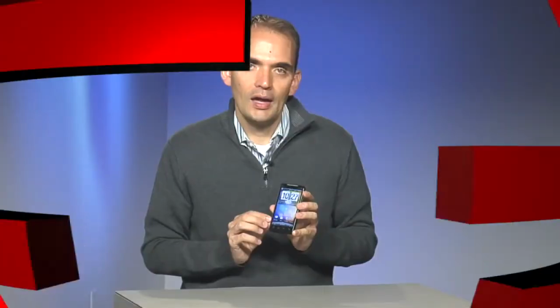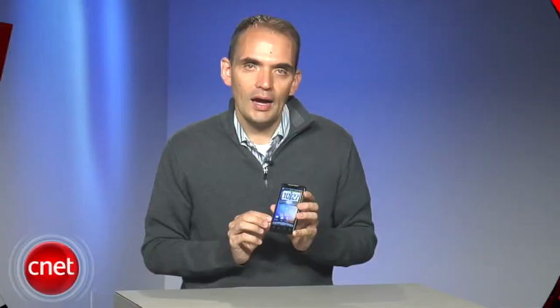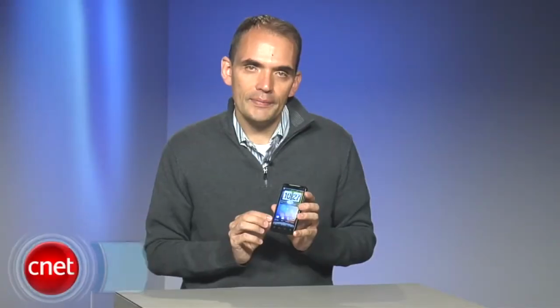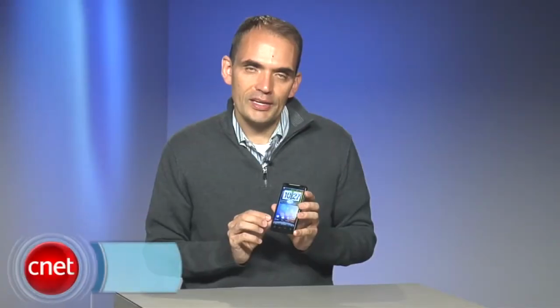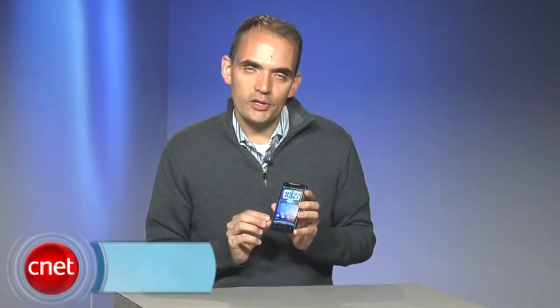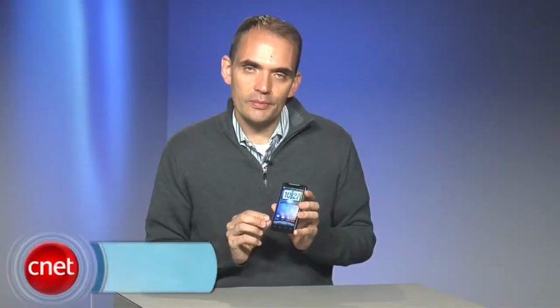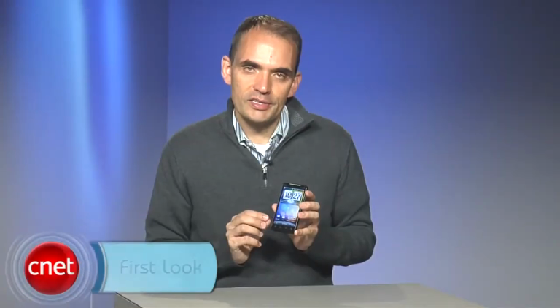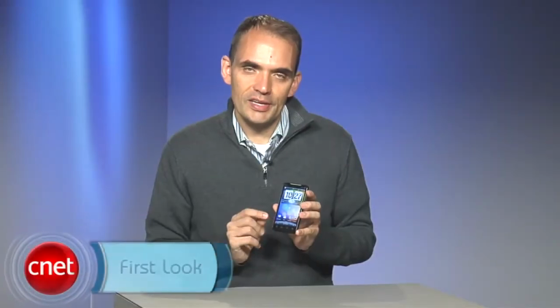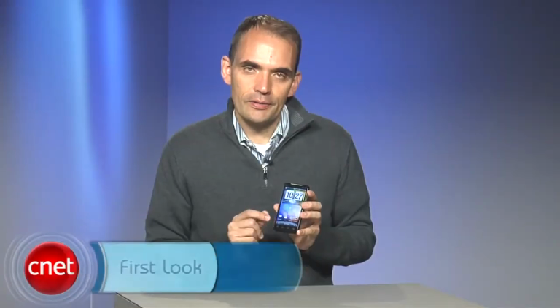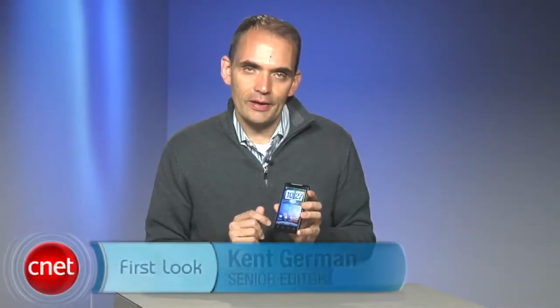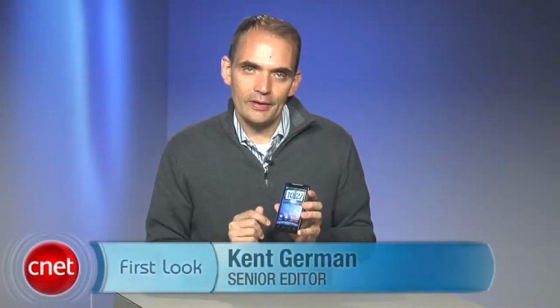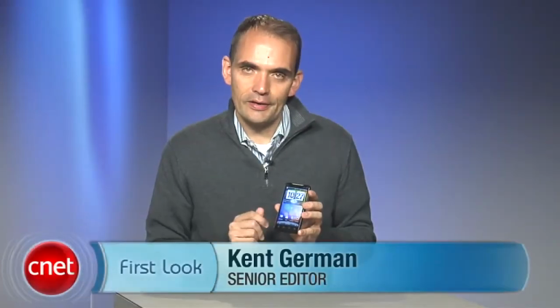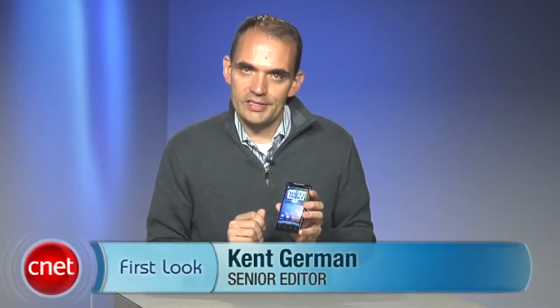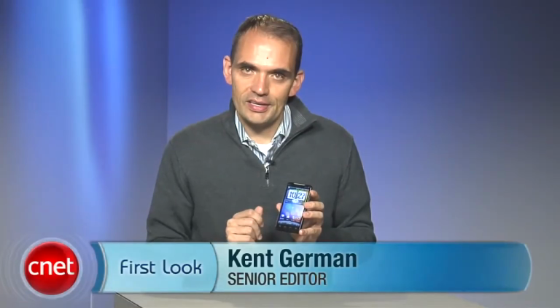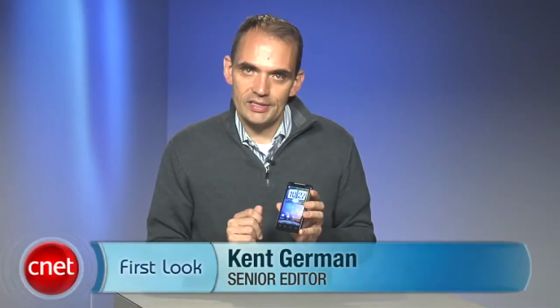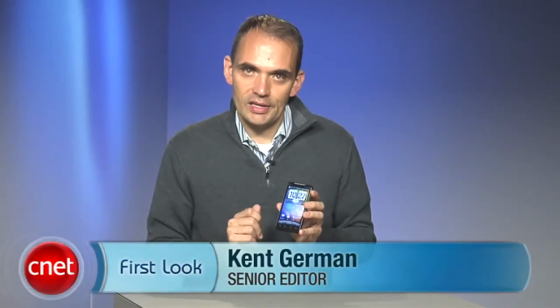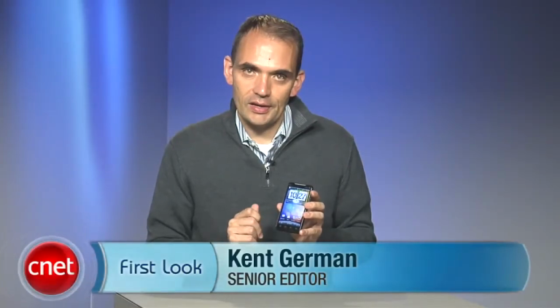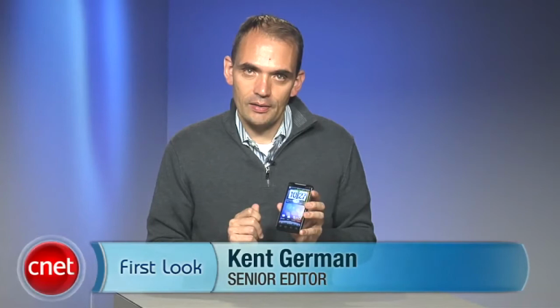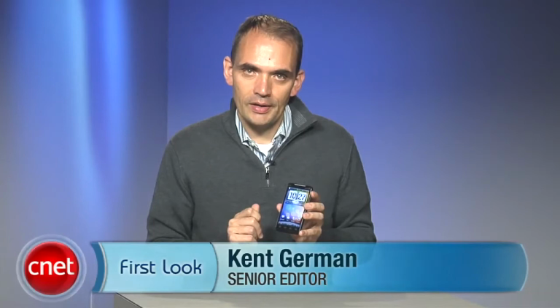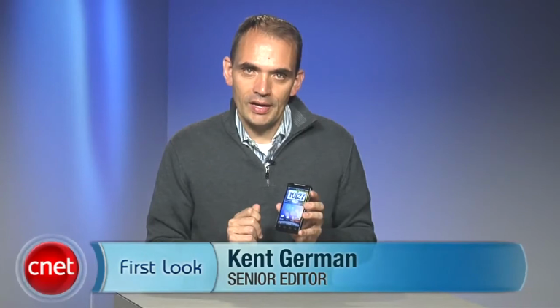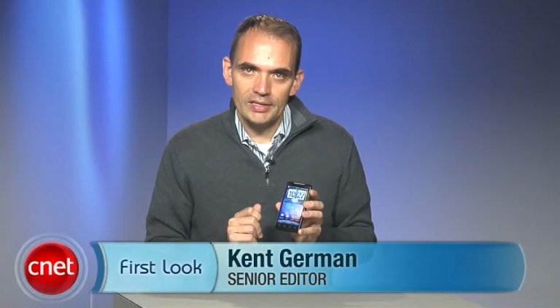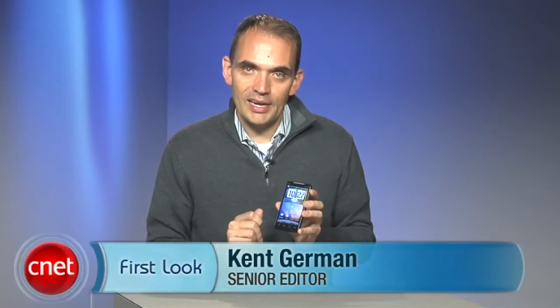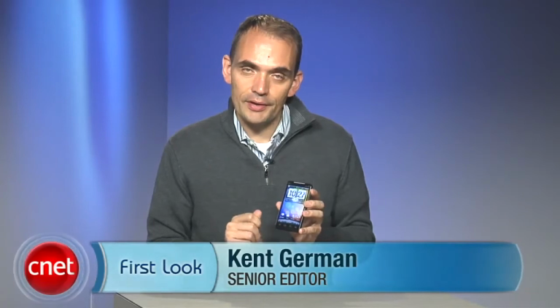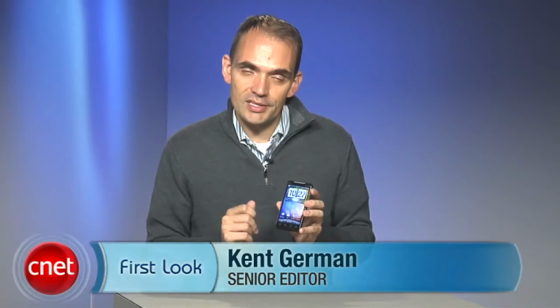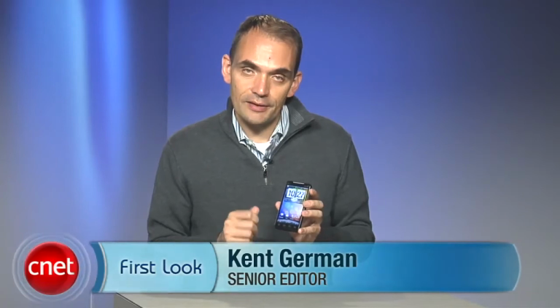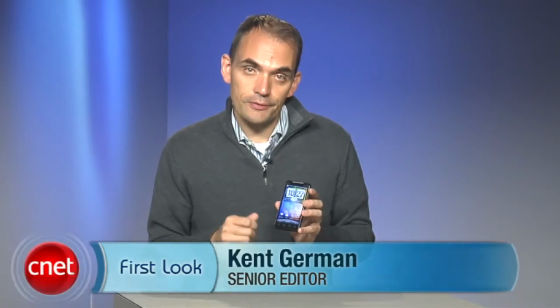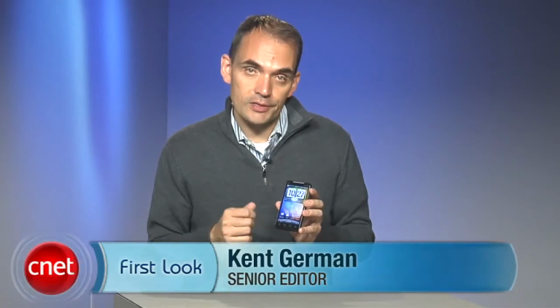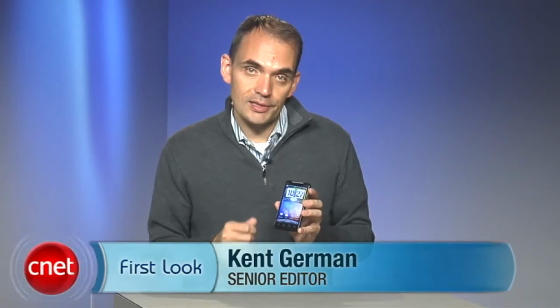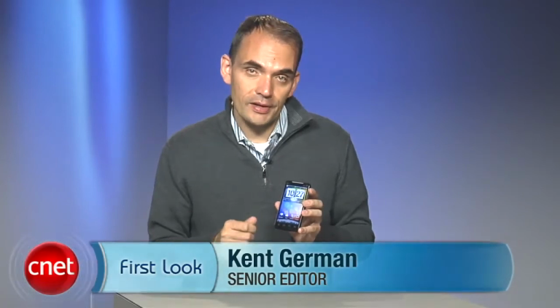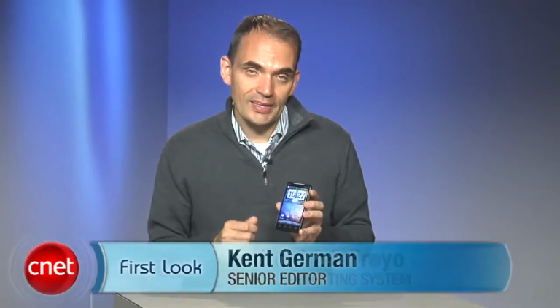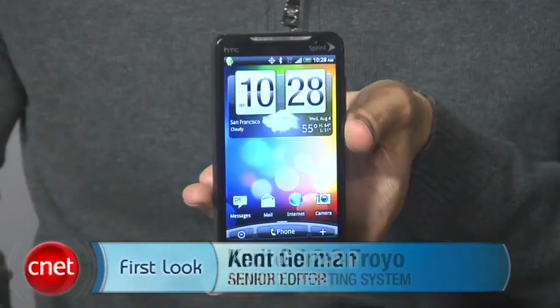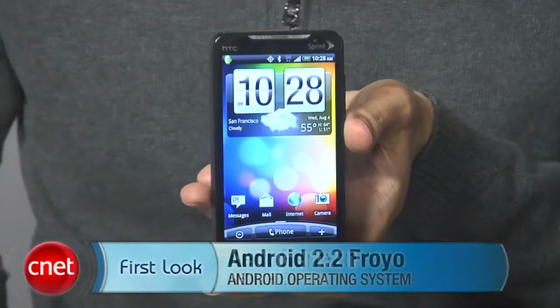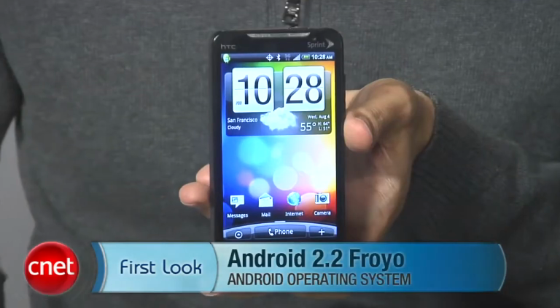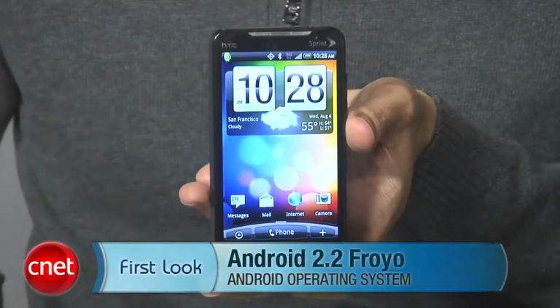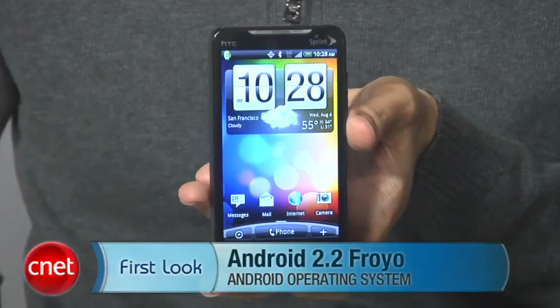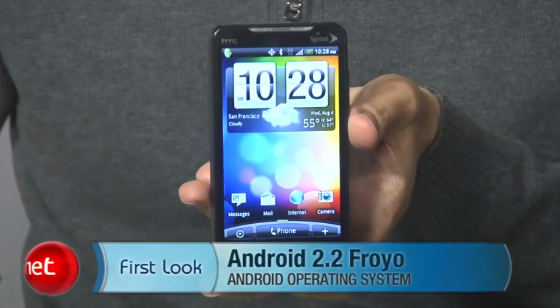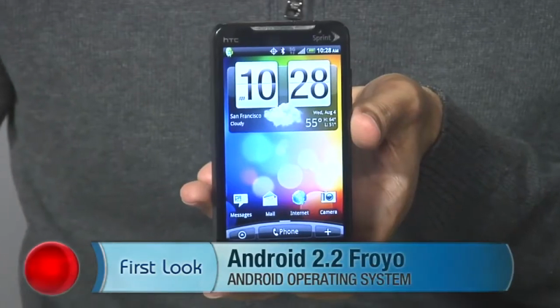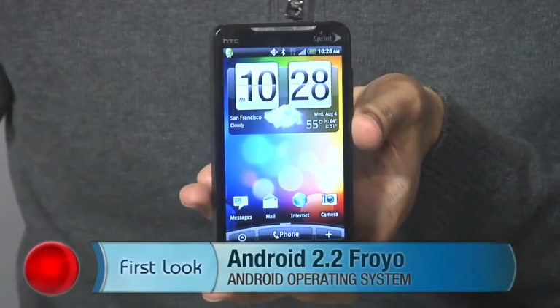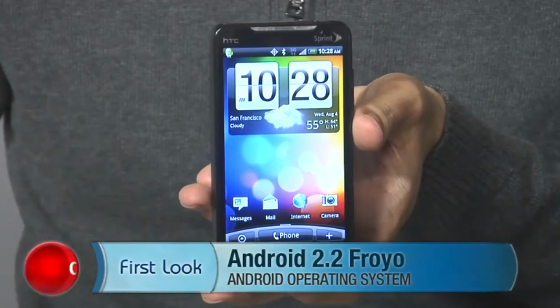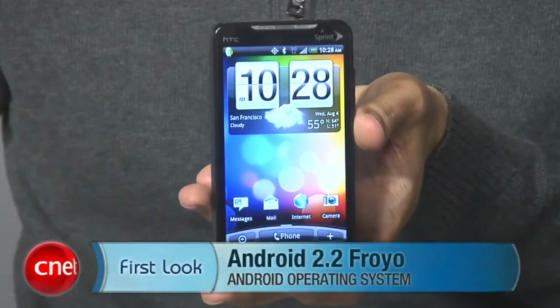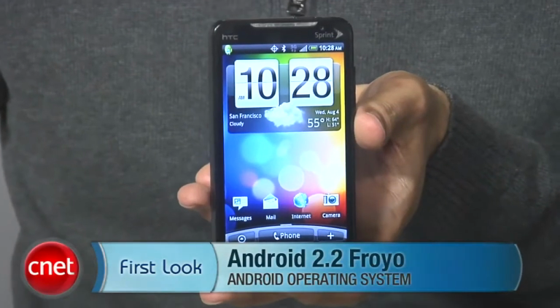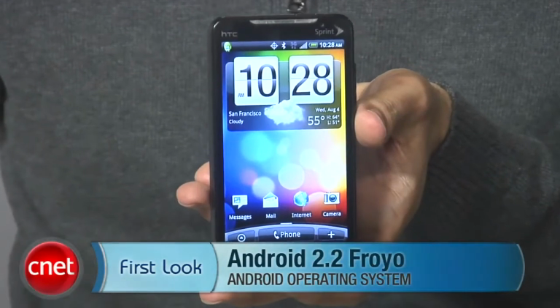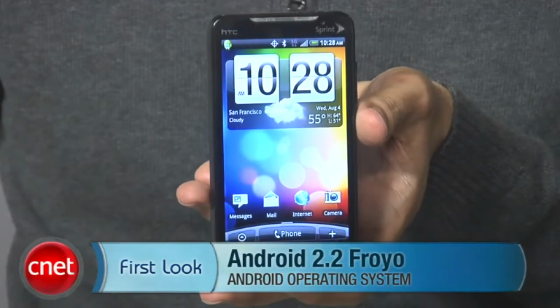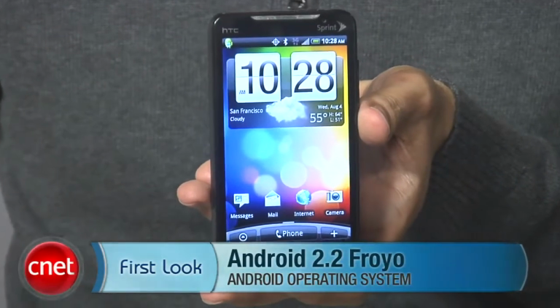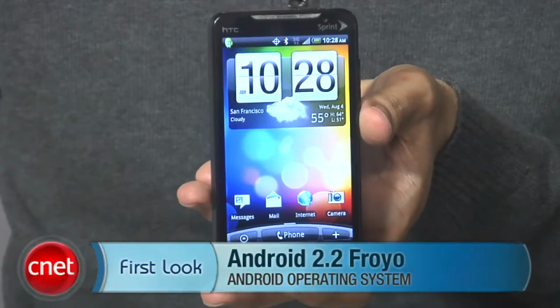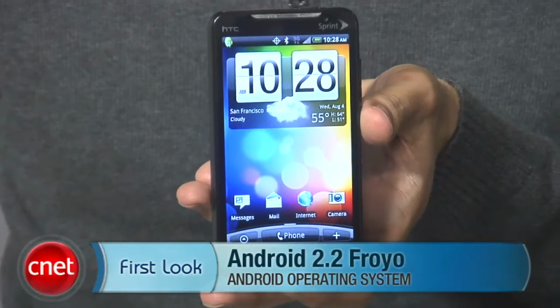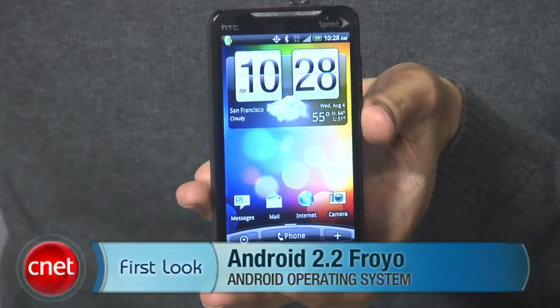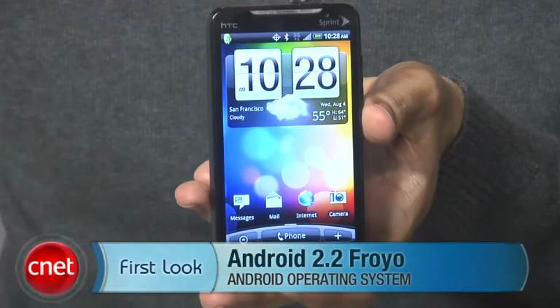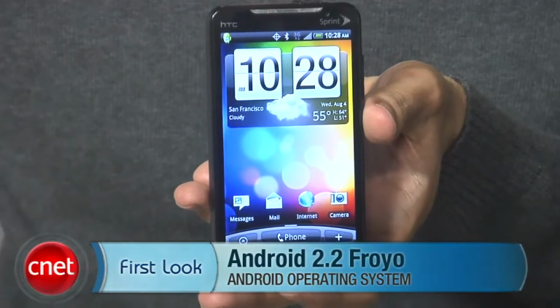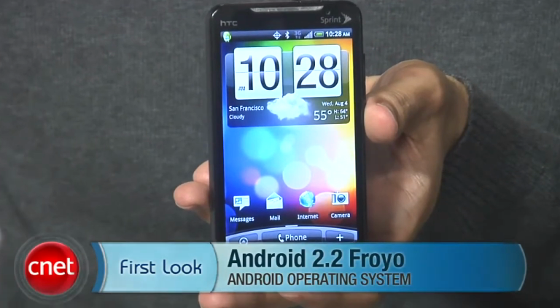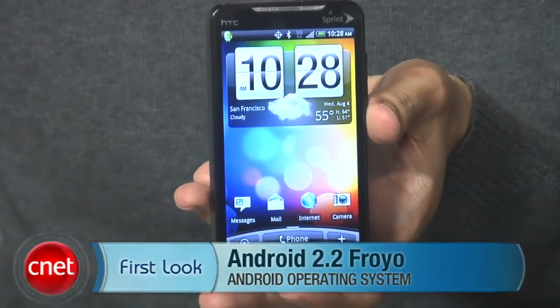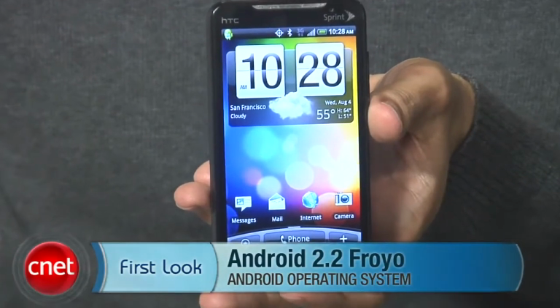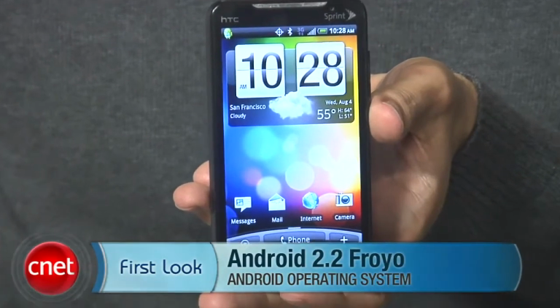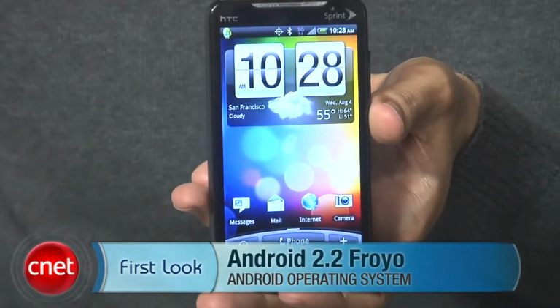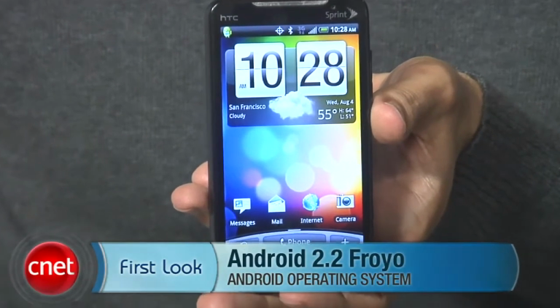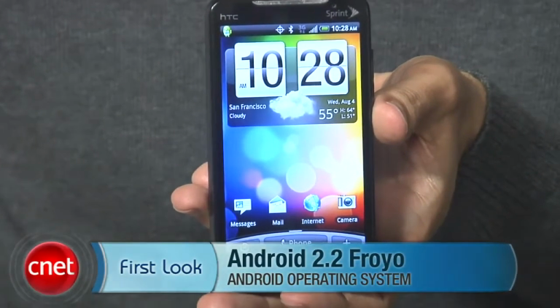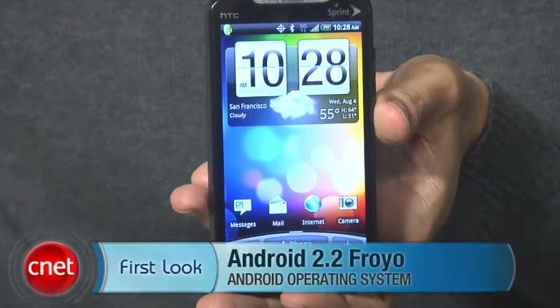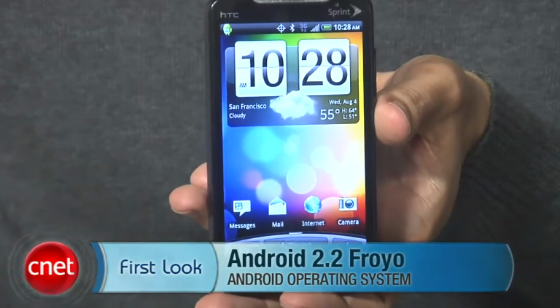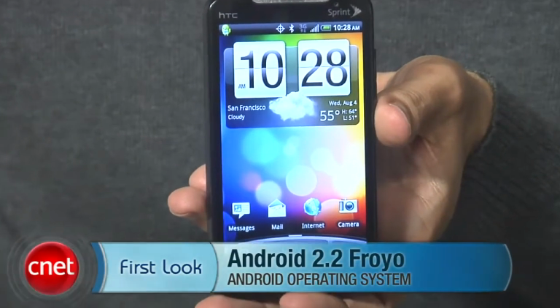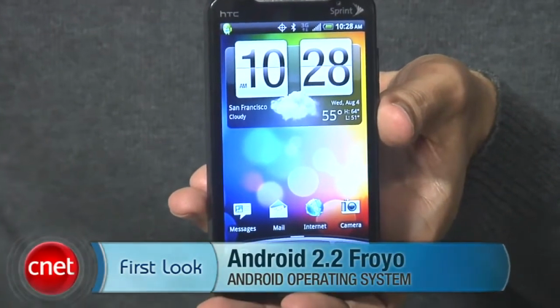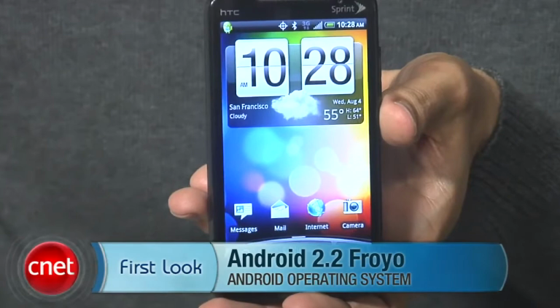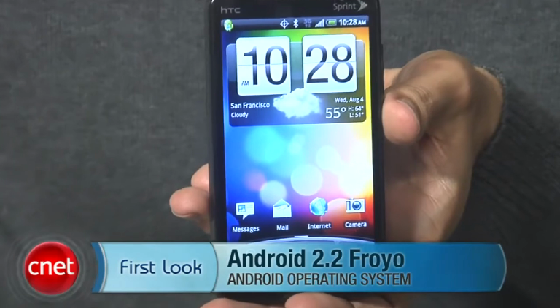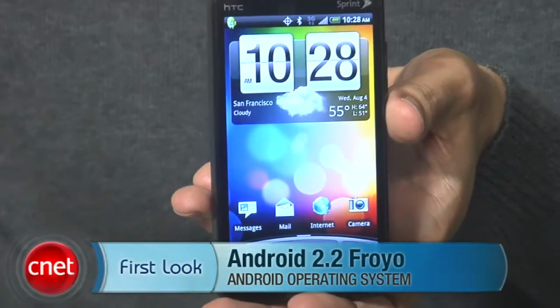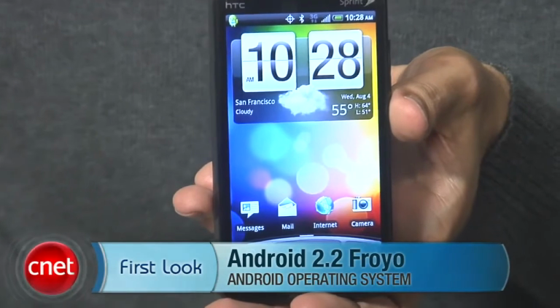Hi, I'm Kent Jarman, senior editor here at cnet.com. Today we're going to take a first look at the Android 2.2 Froyo update on the HTC EVO 4G.